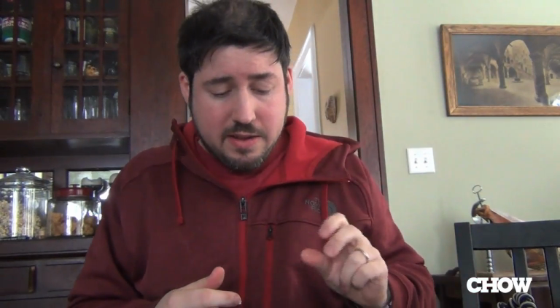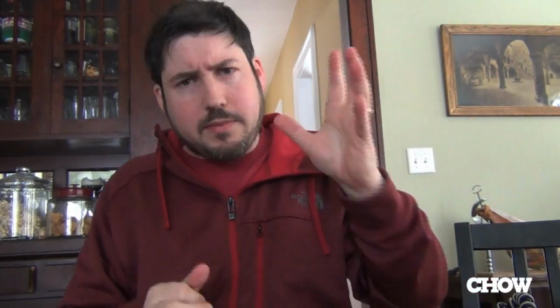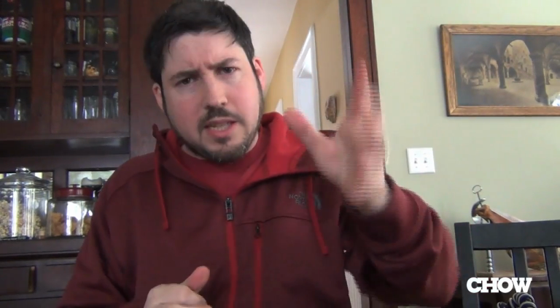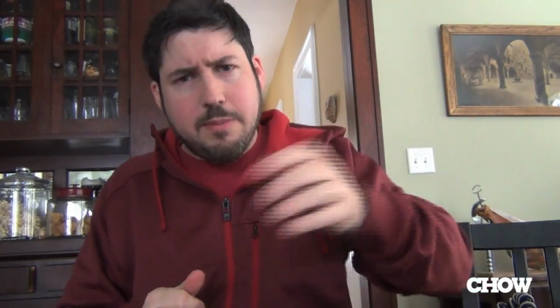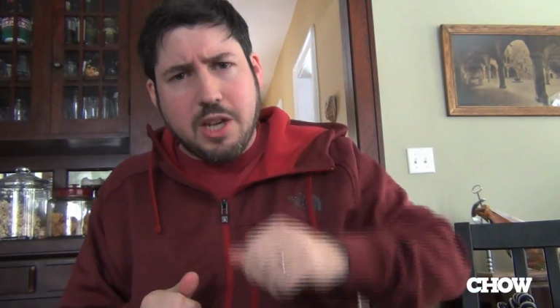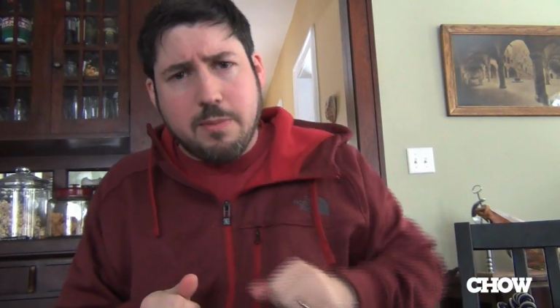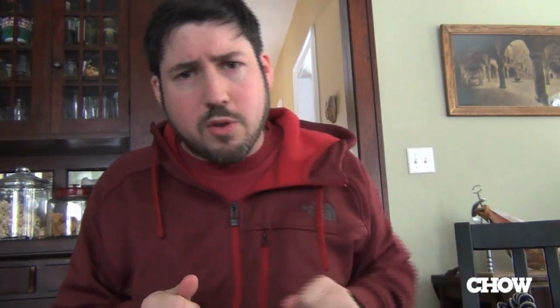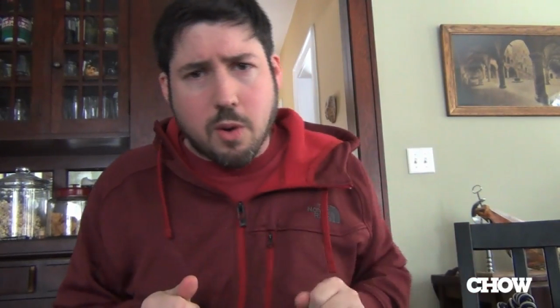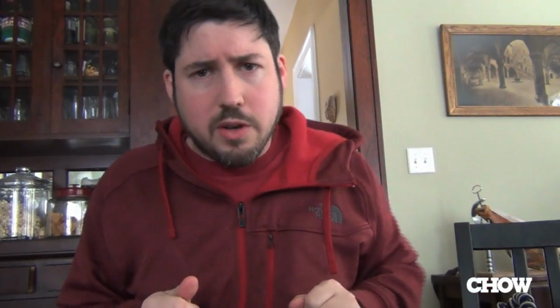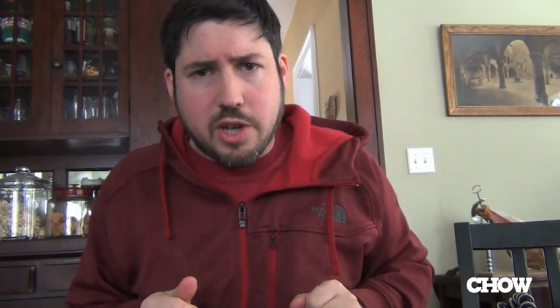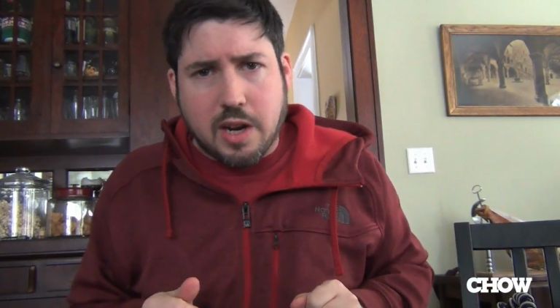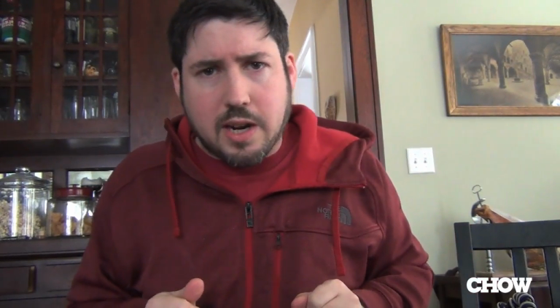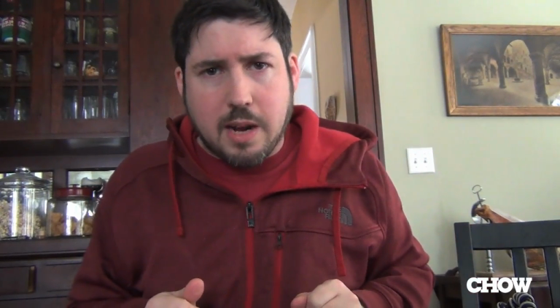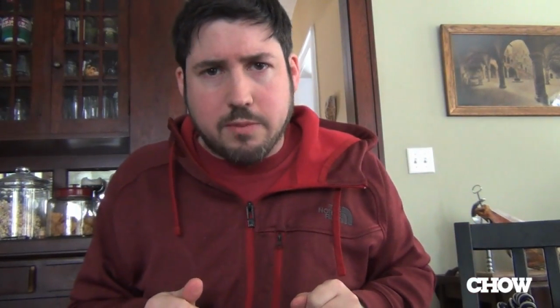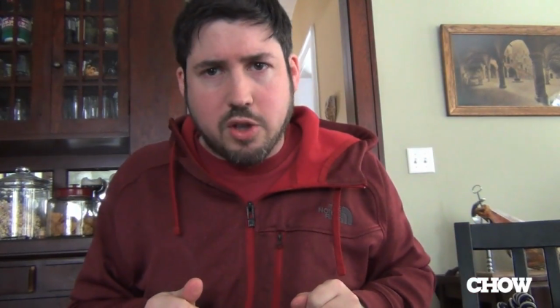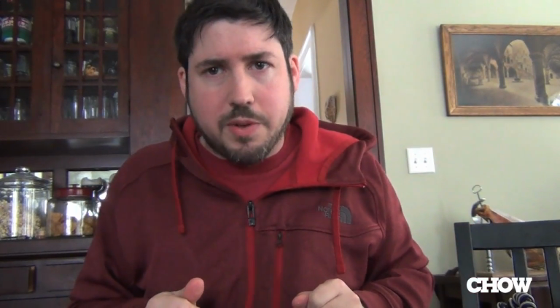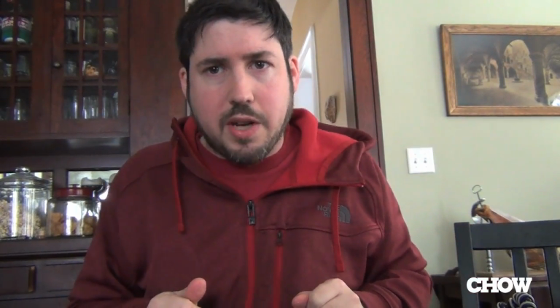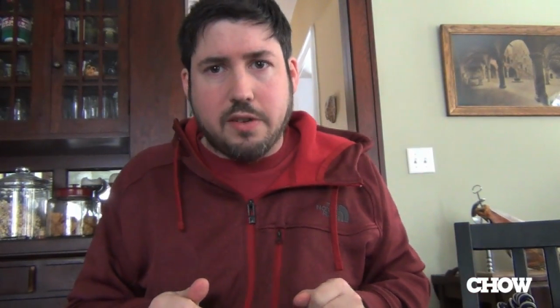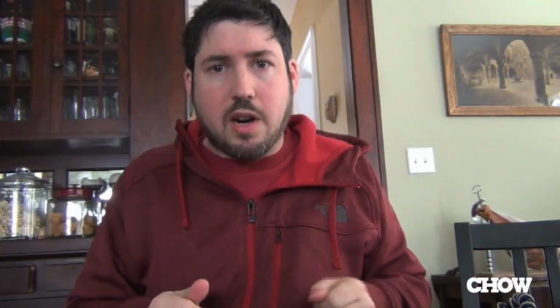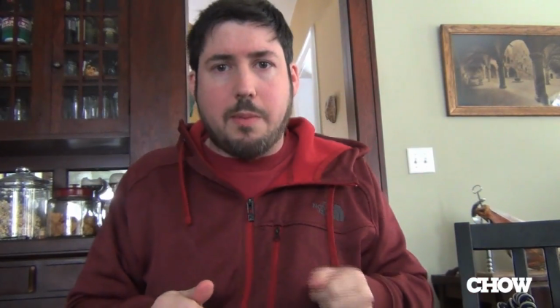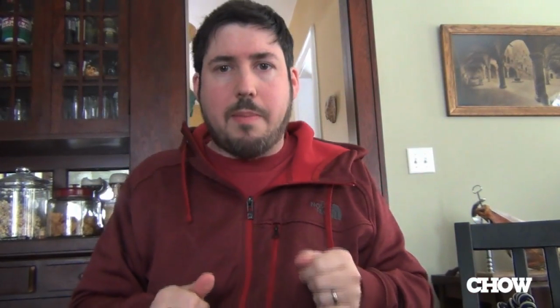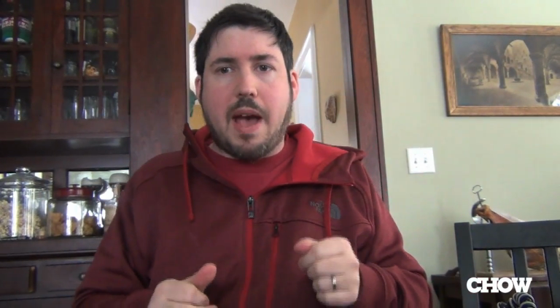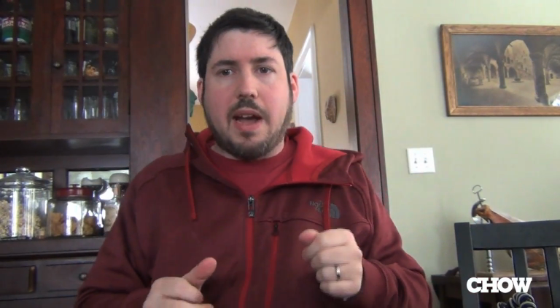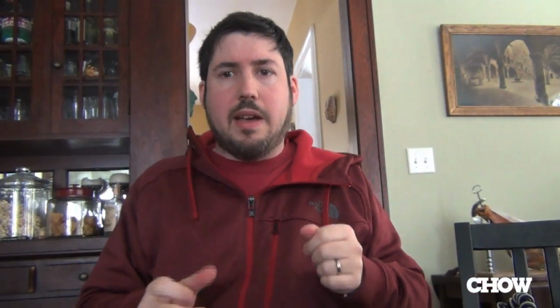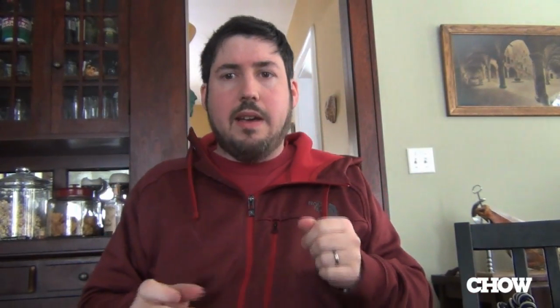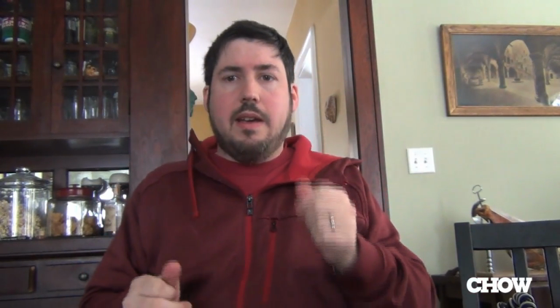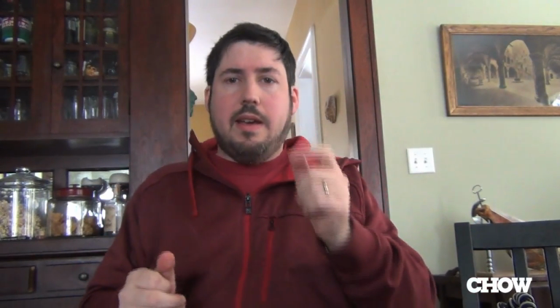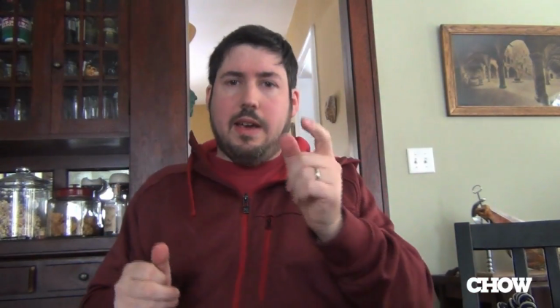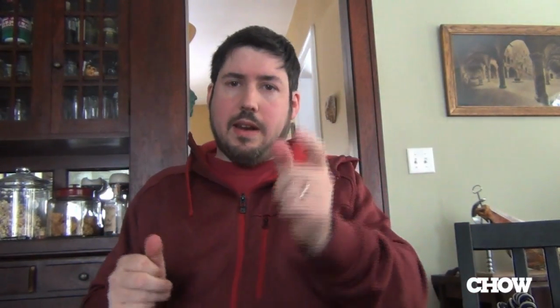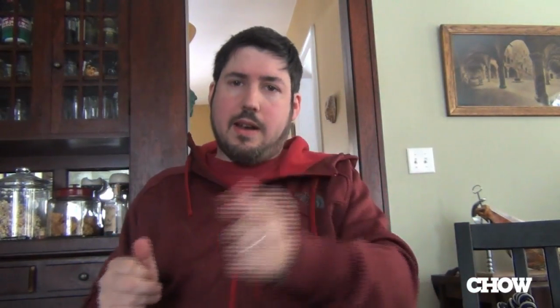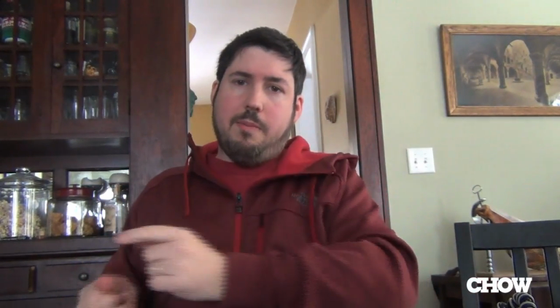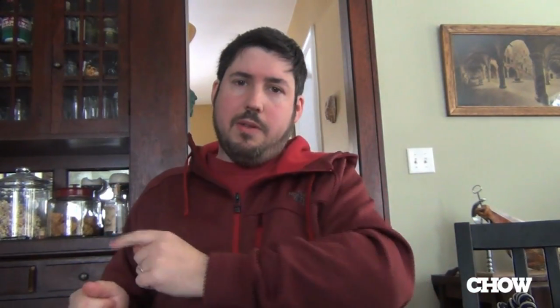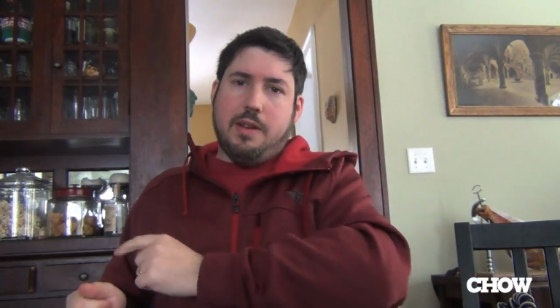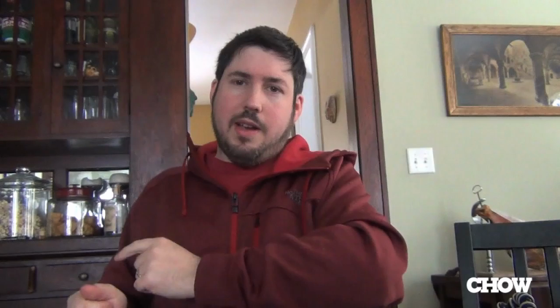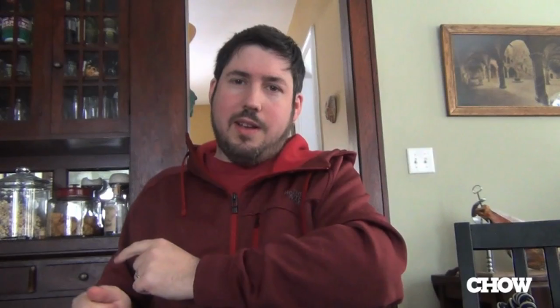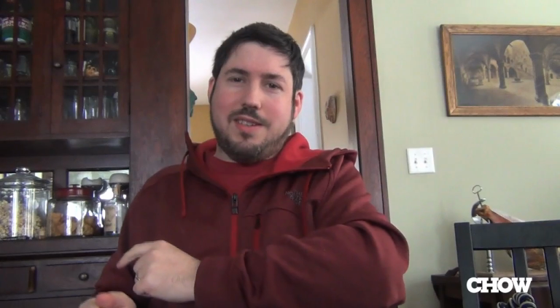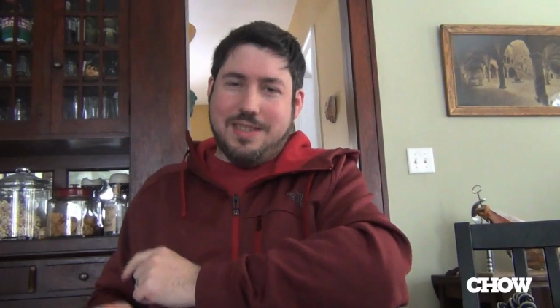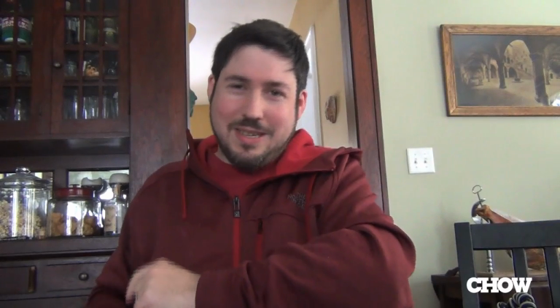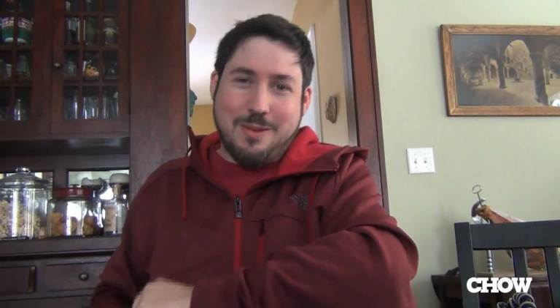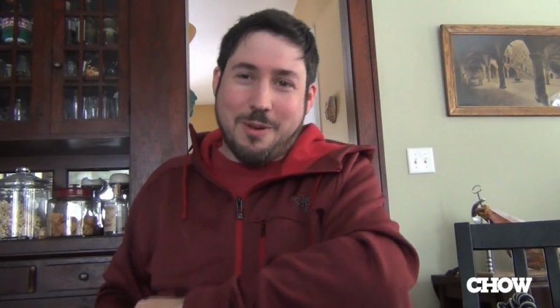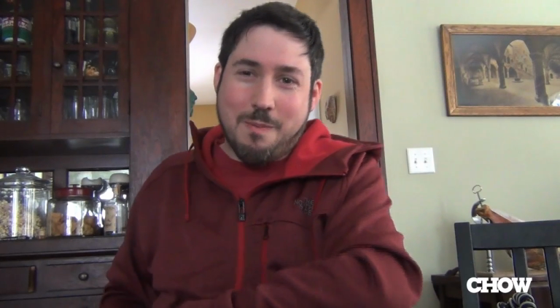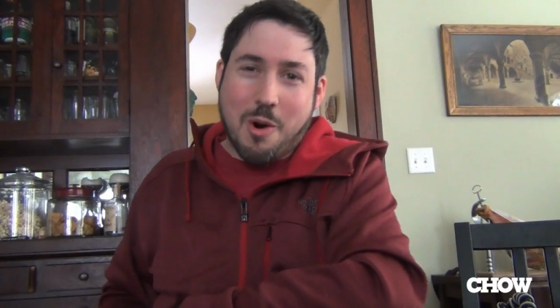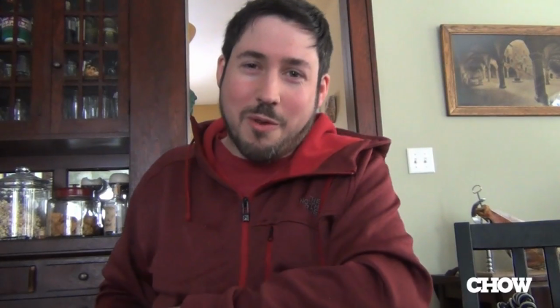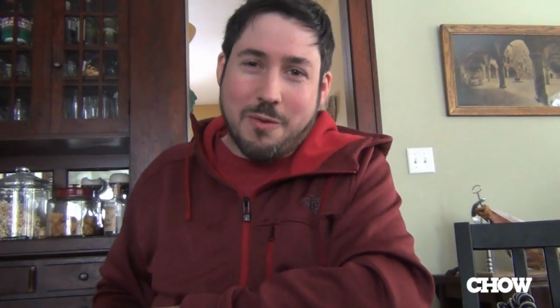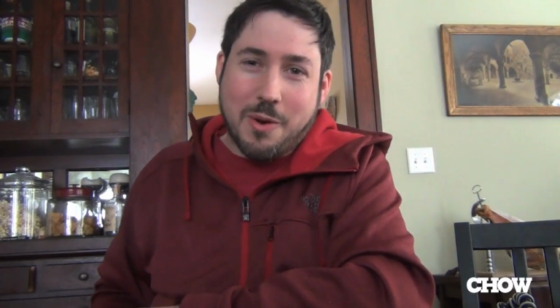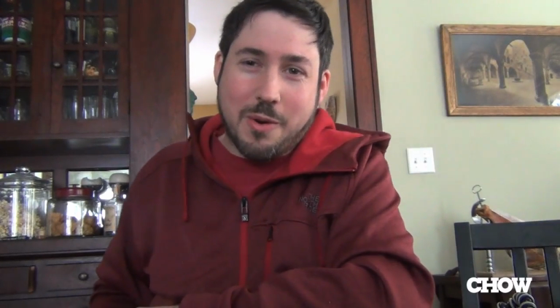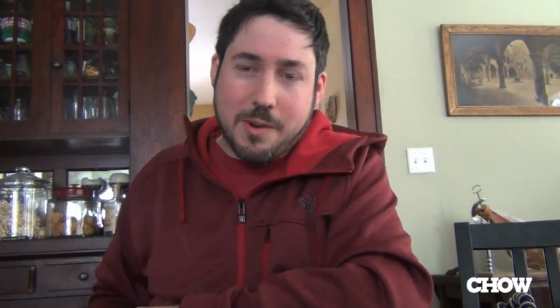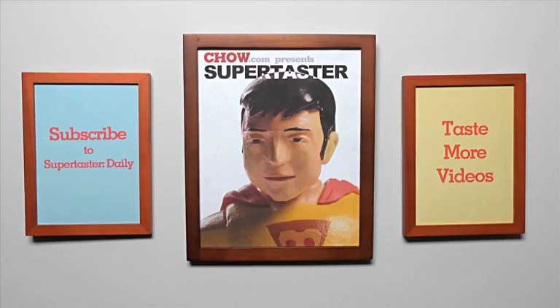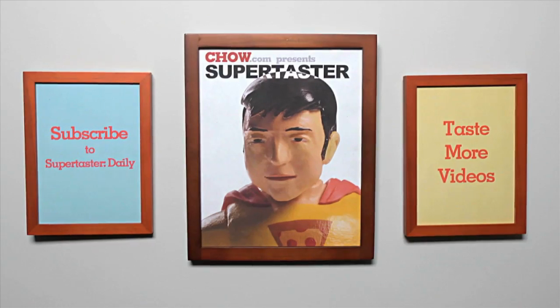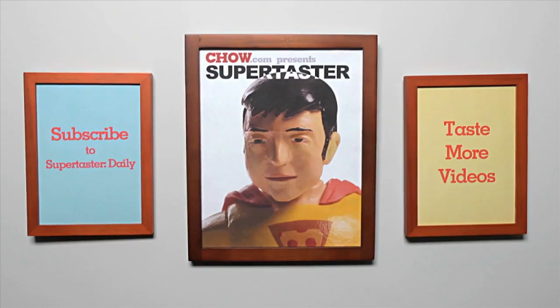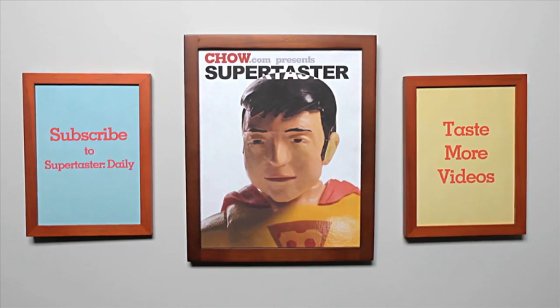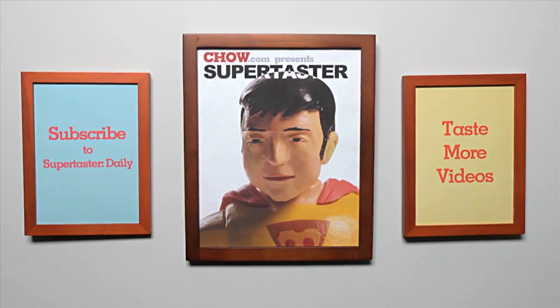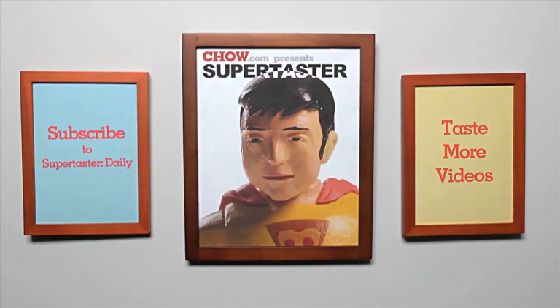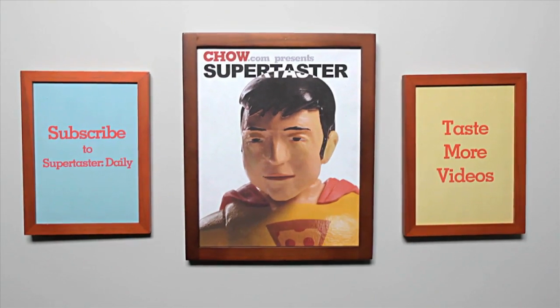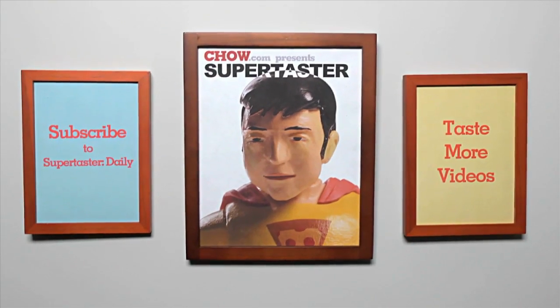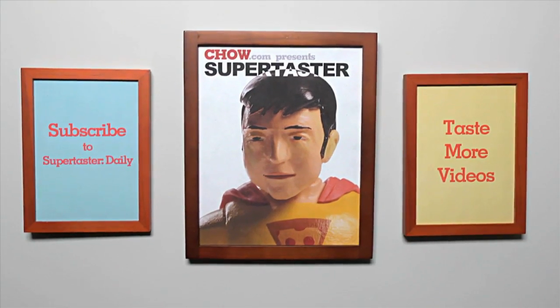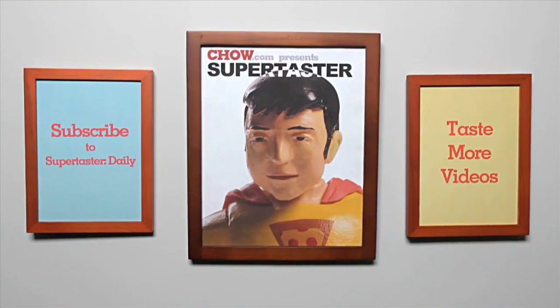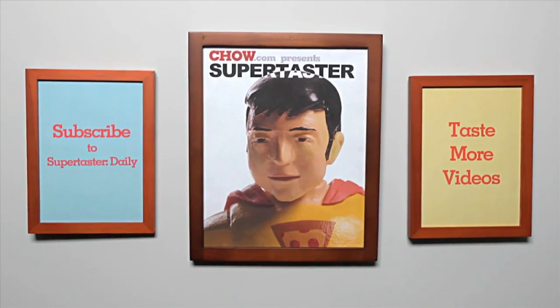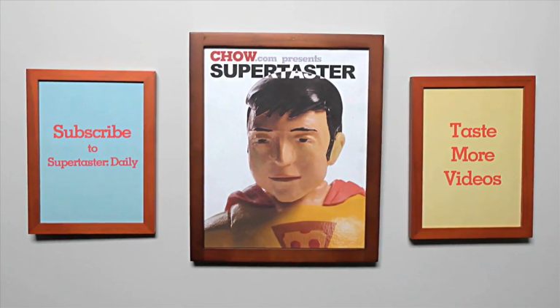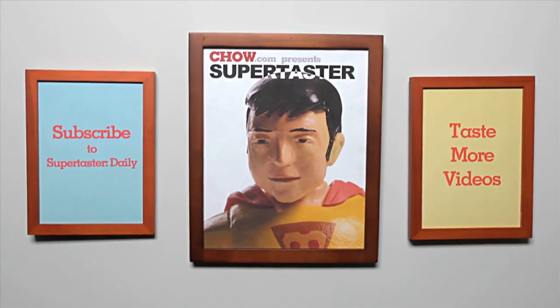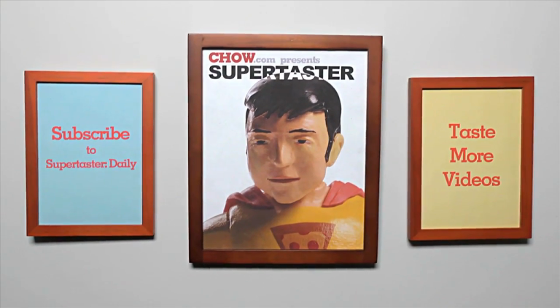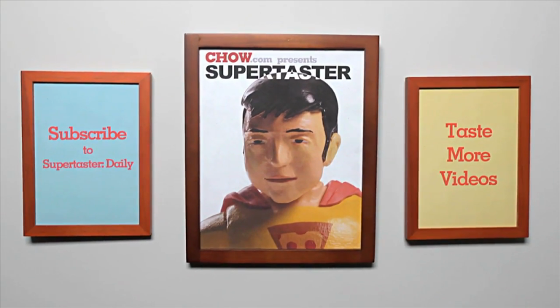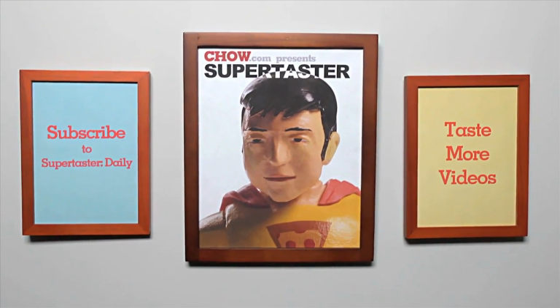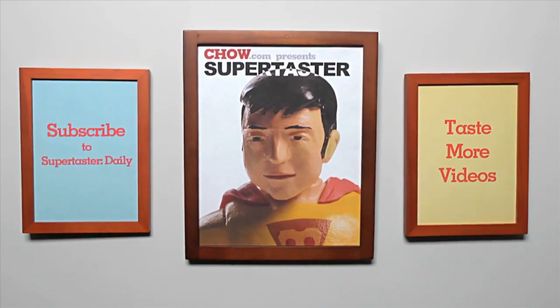I'm James Norton, Chow.com Supertaster. I'll be back in a couple of days with more food.